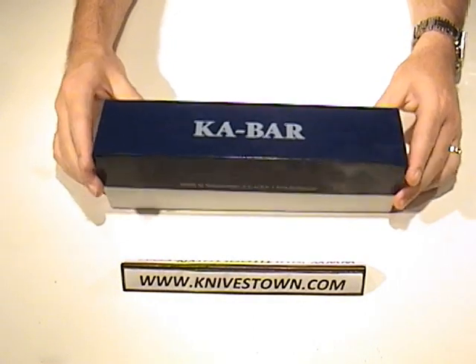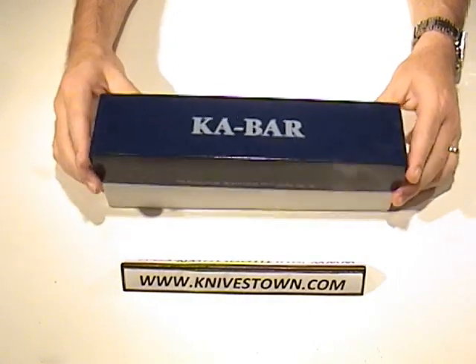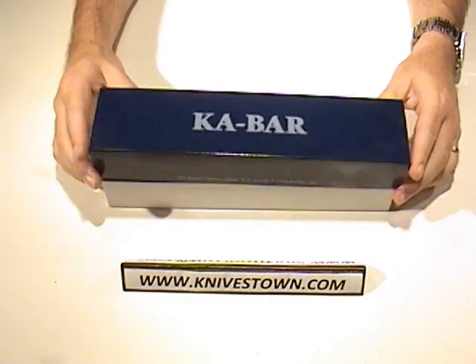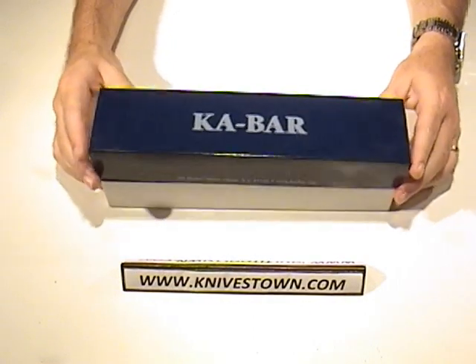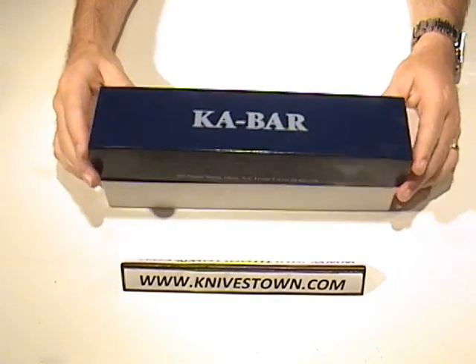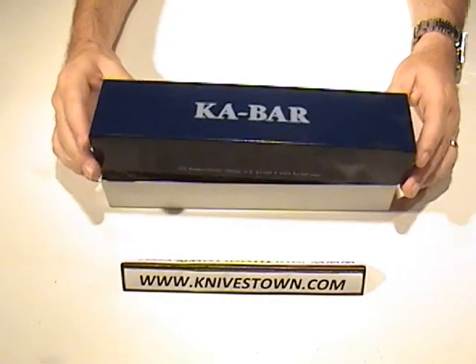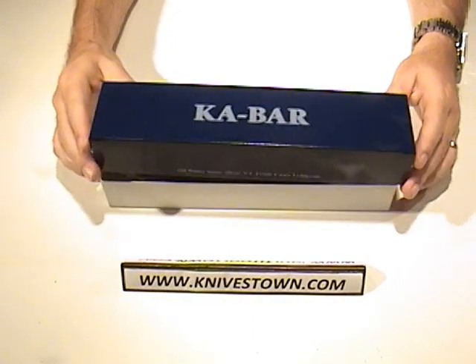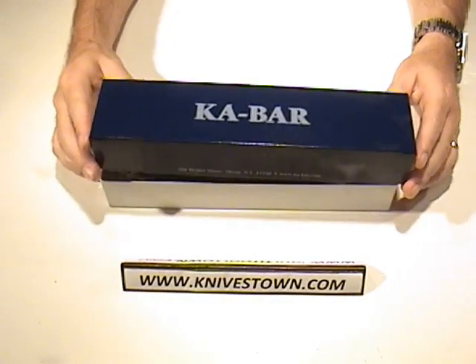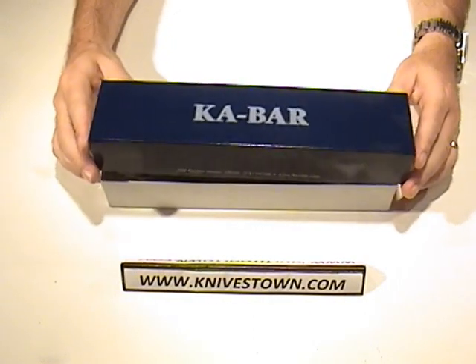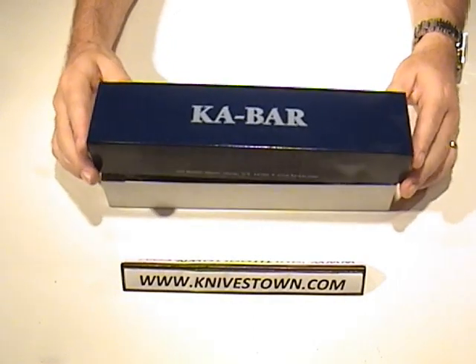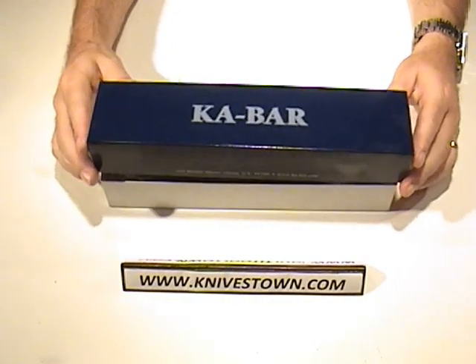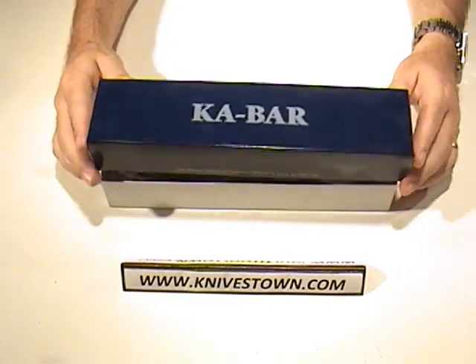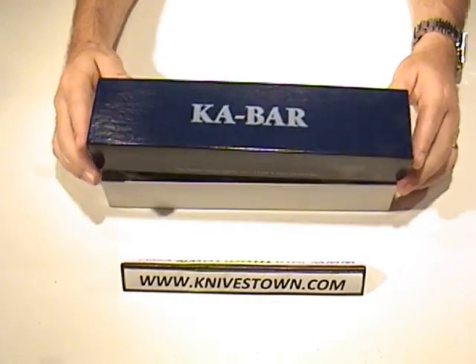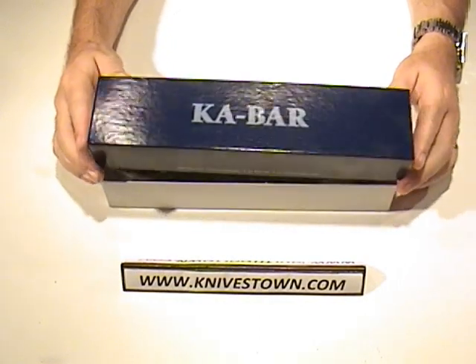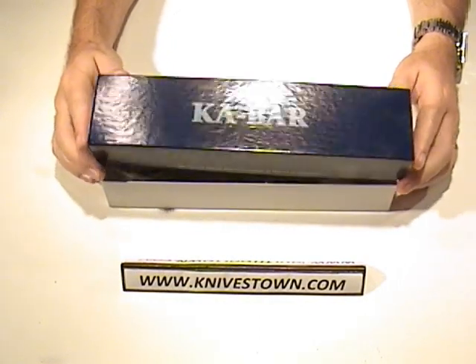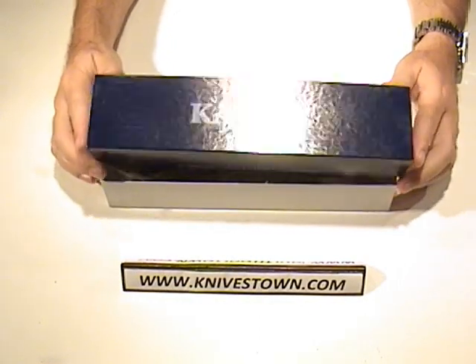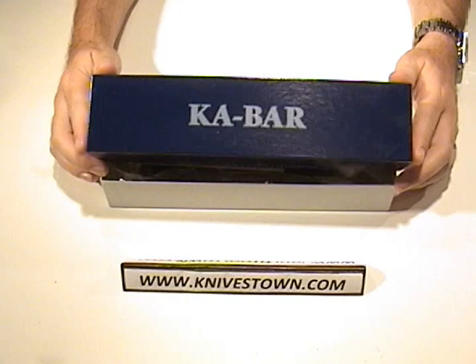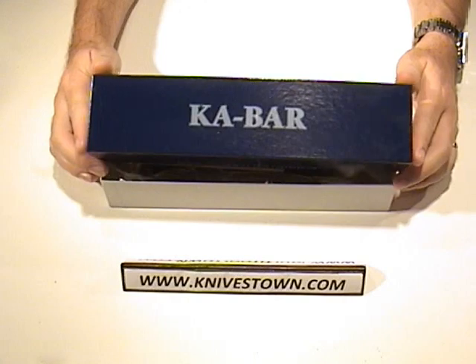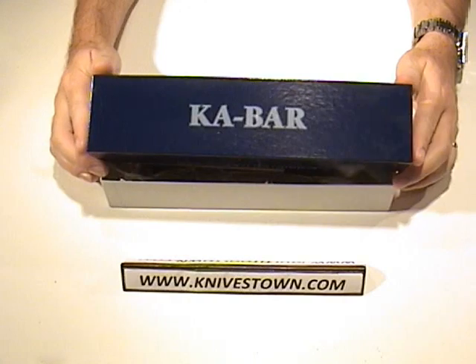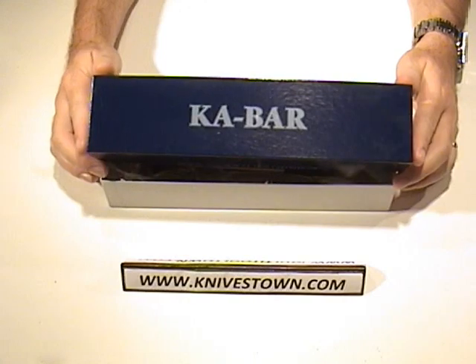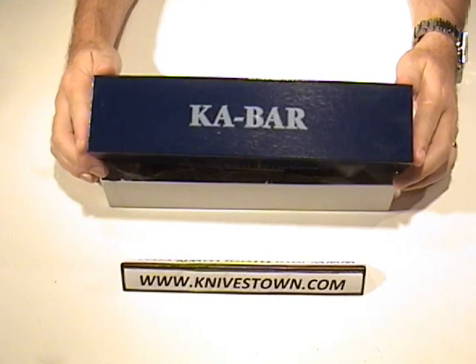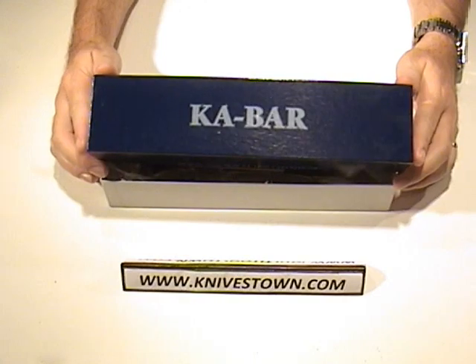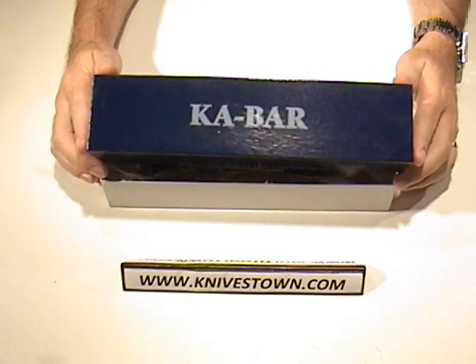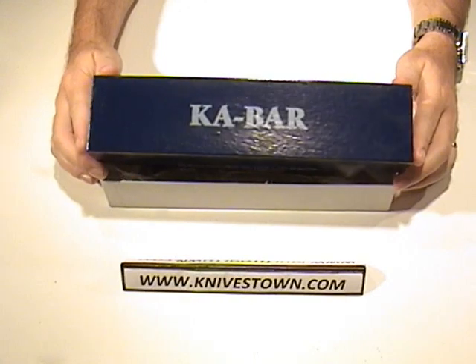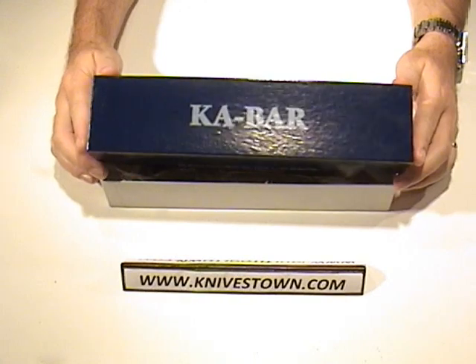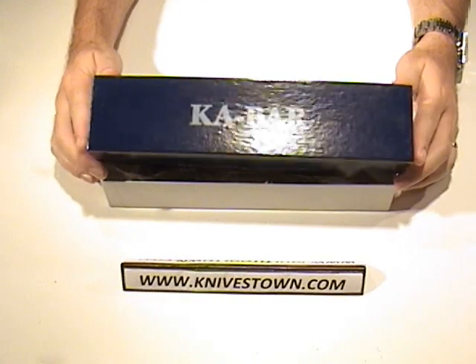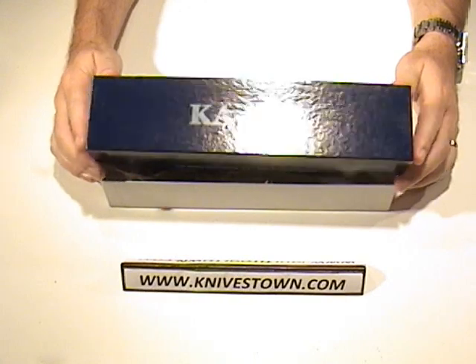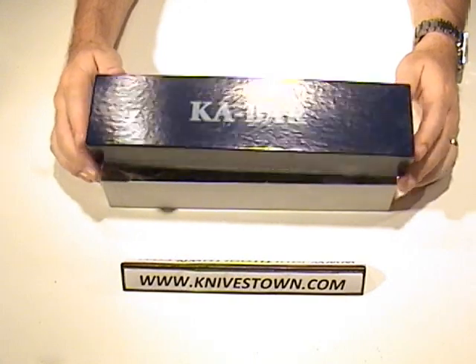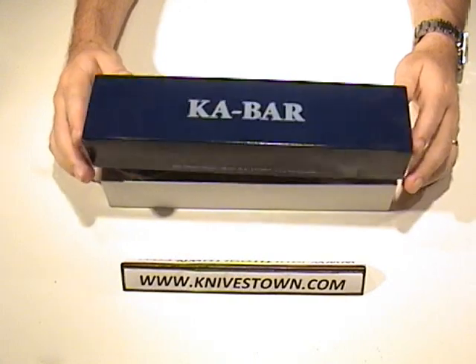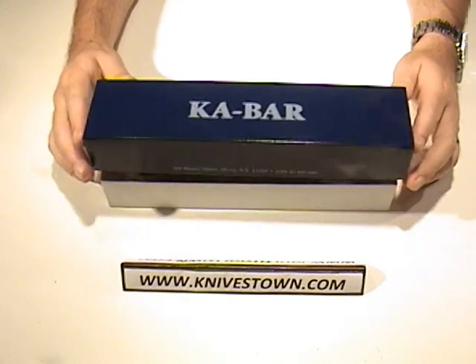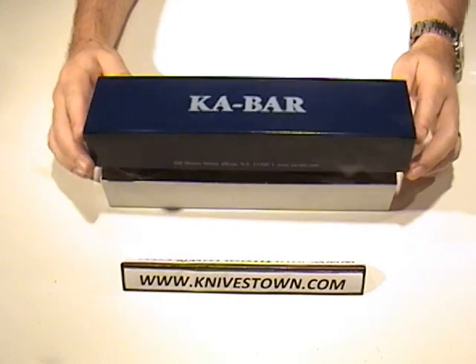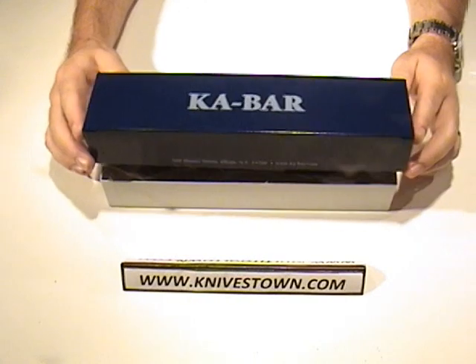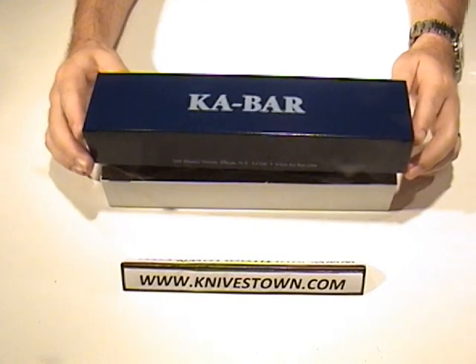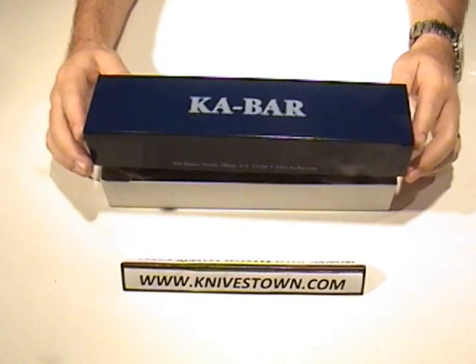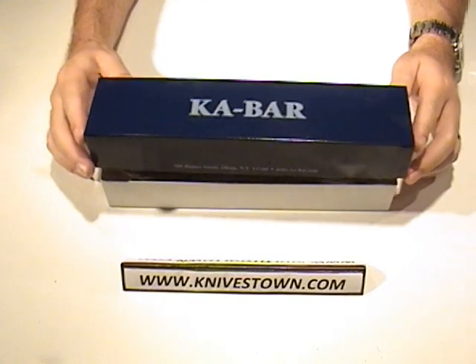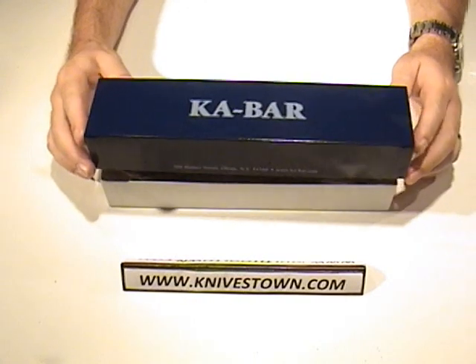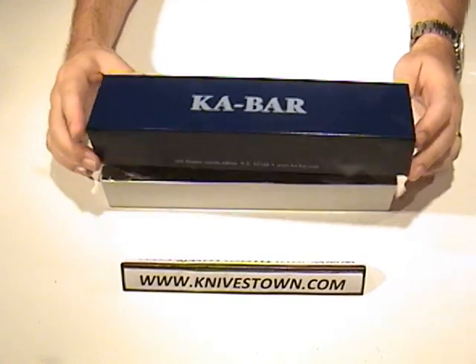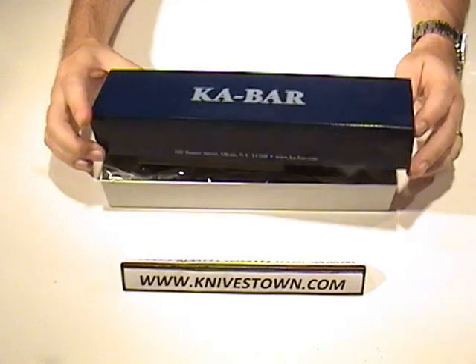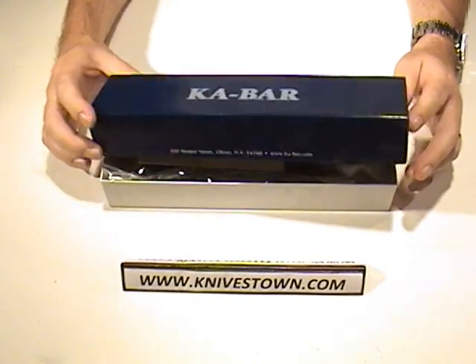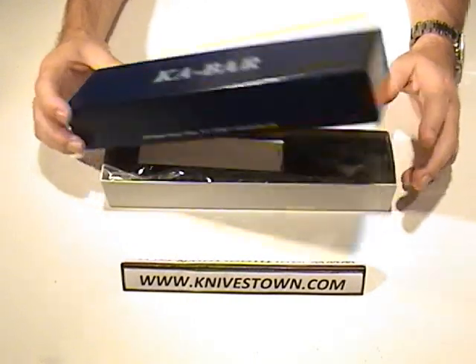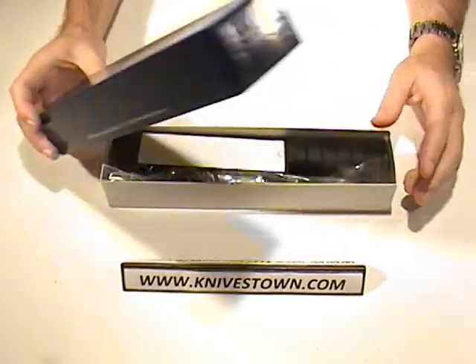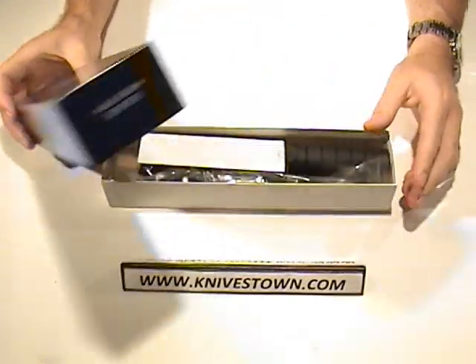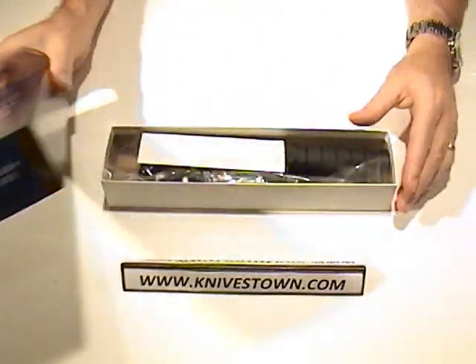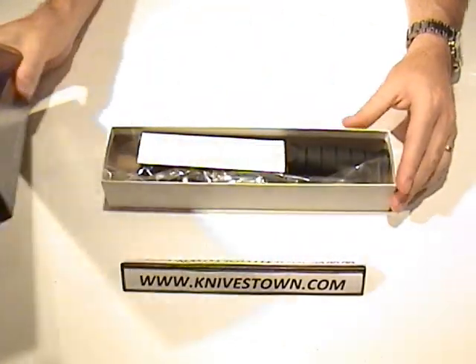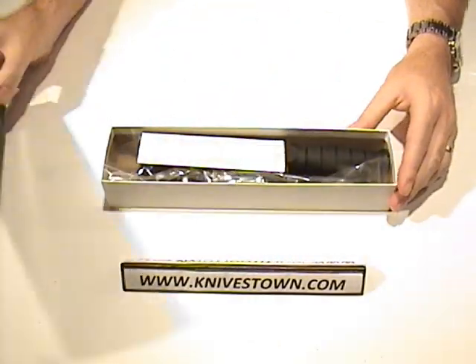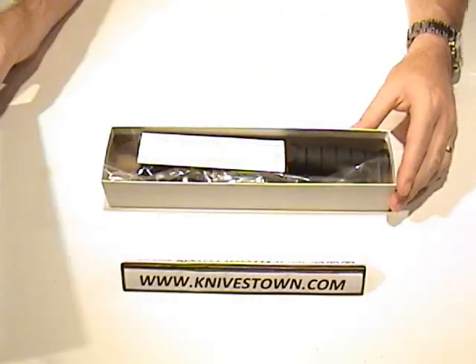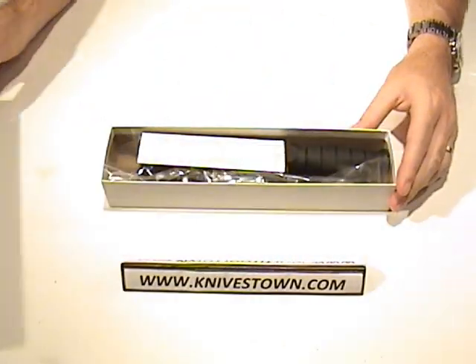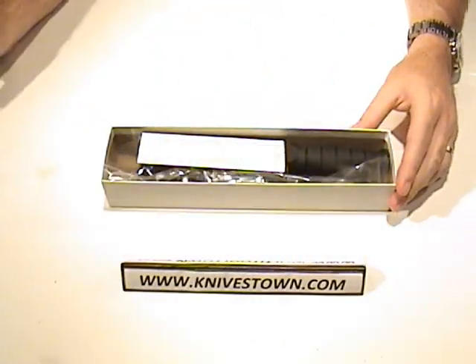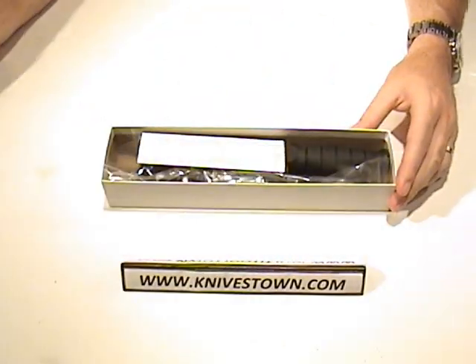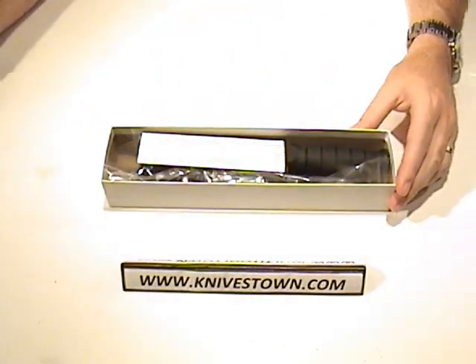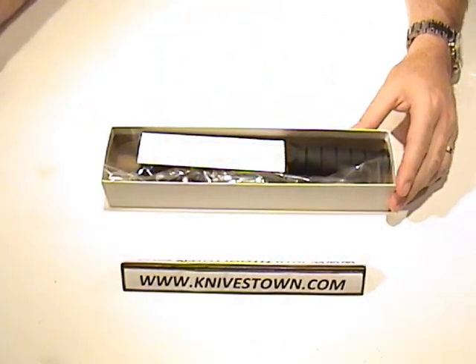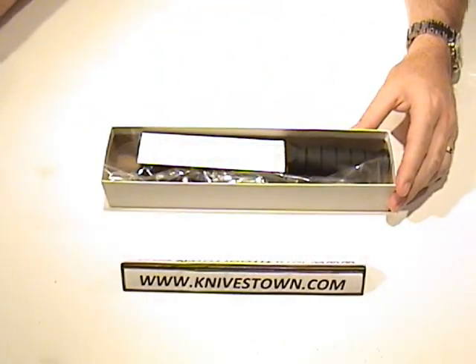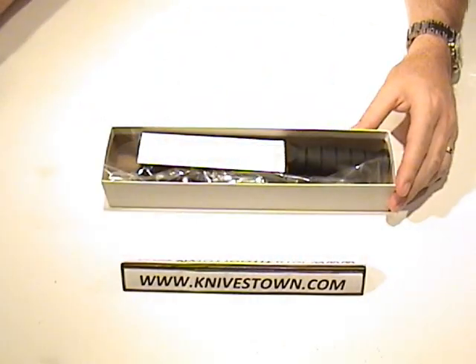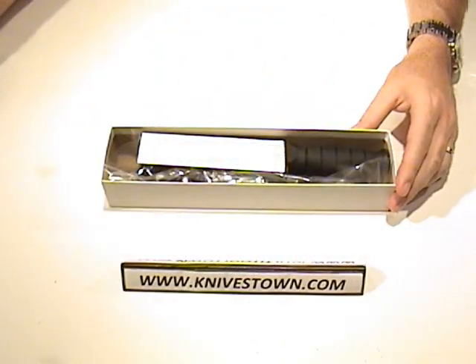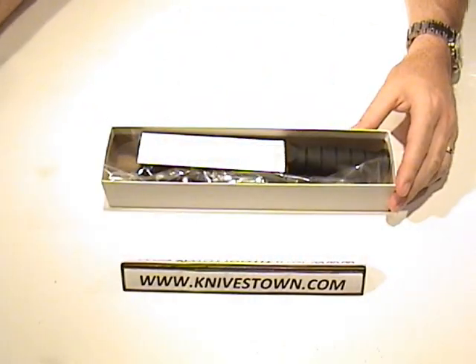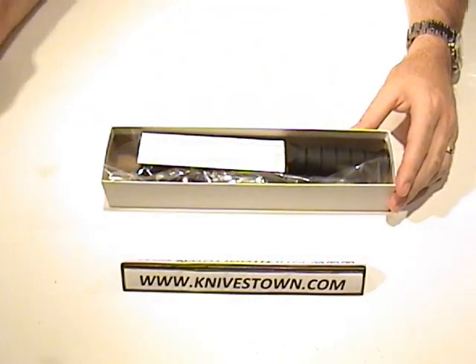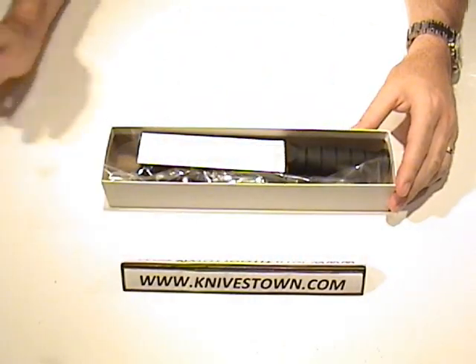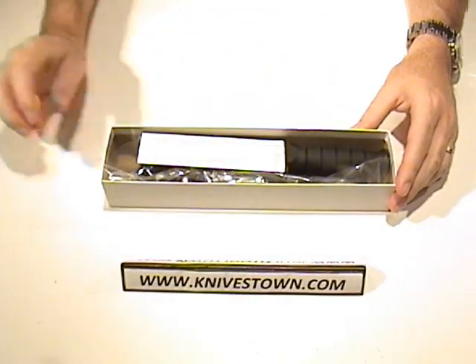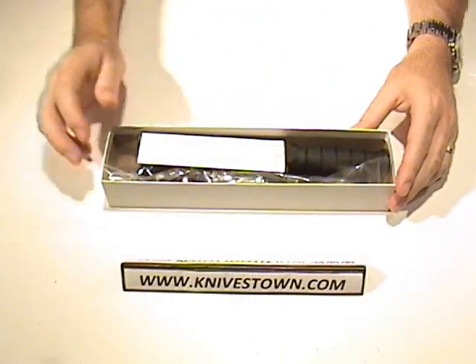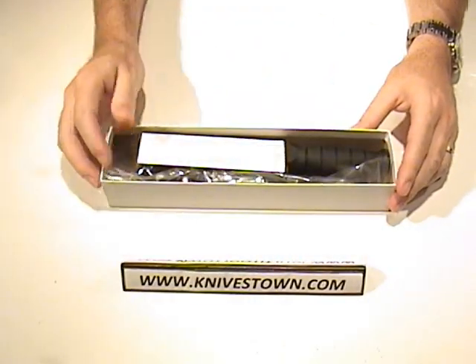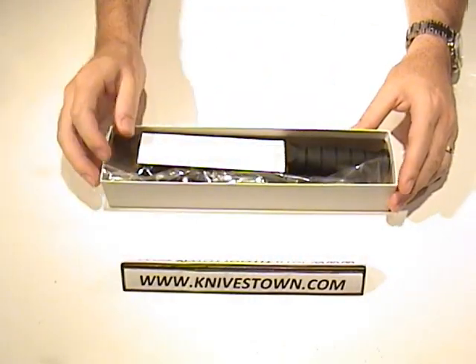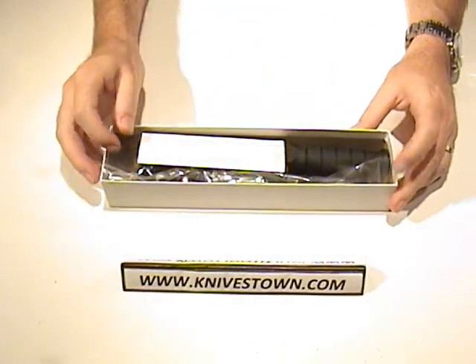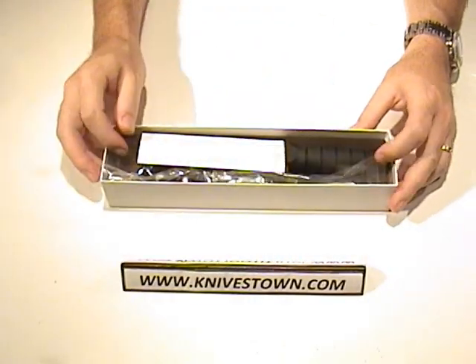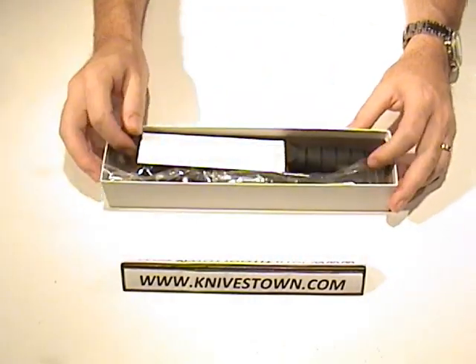This knife is made in Olean, New York, so we've got American-made there.